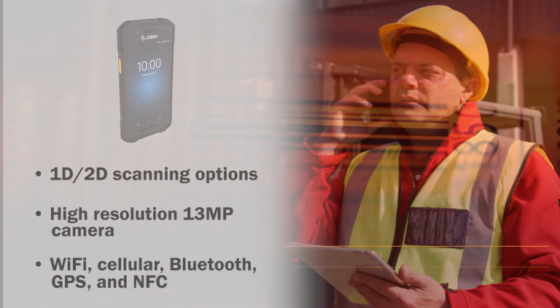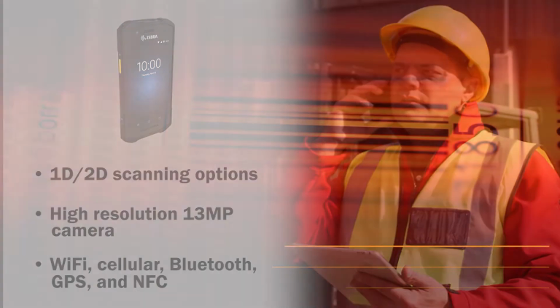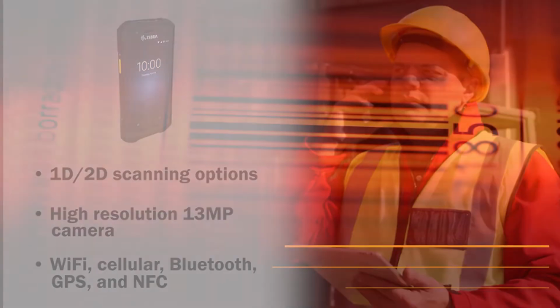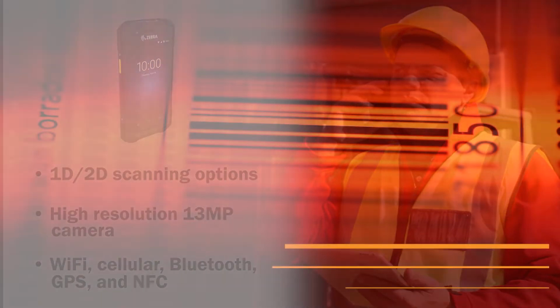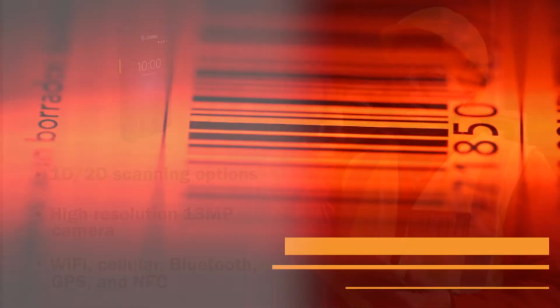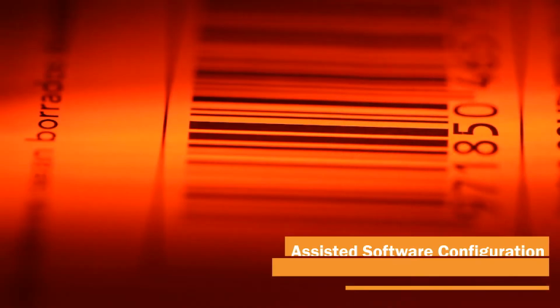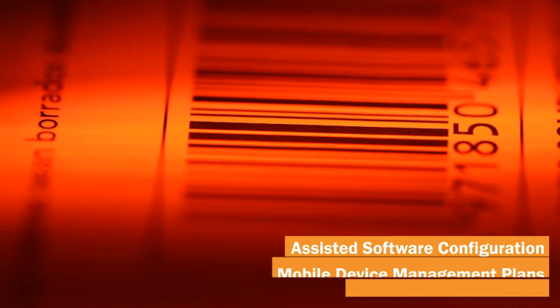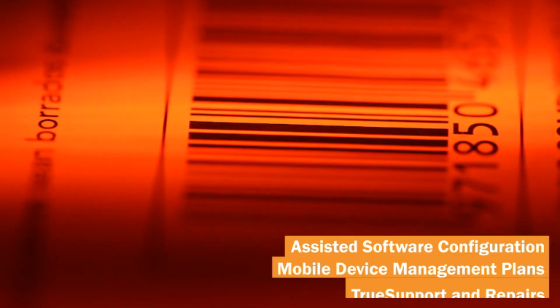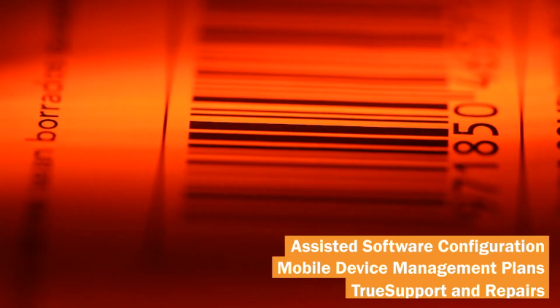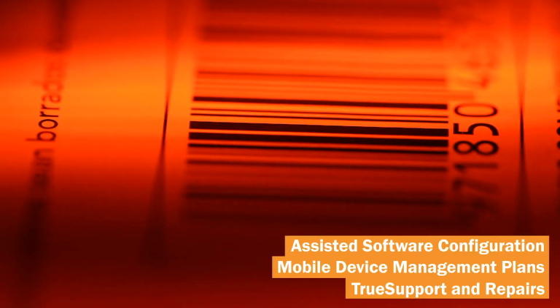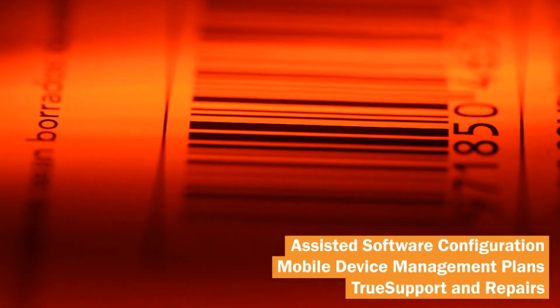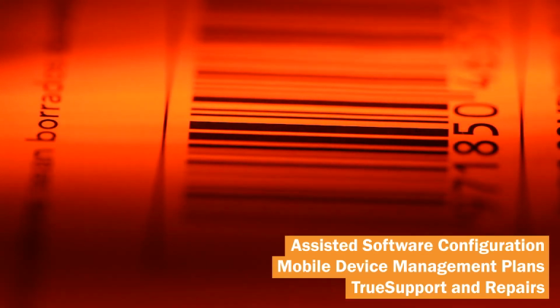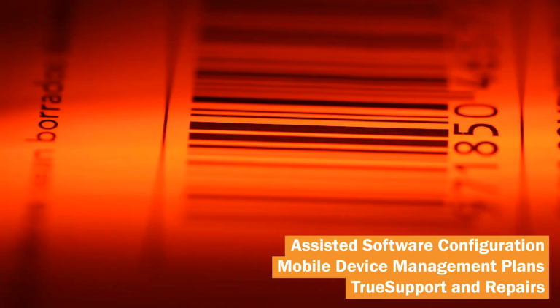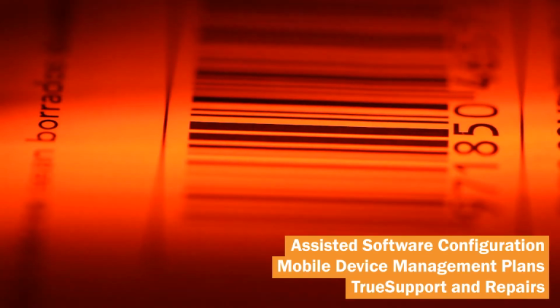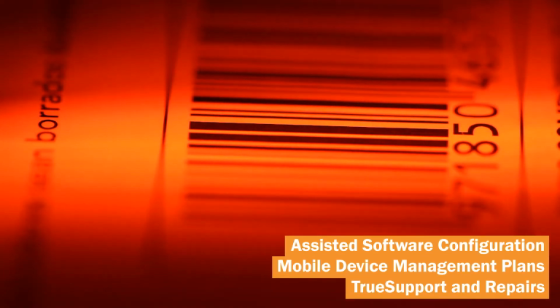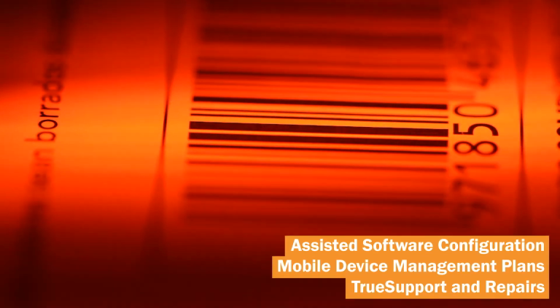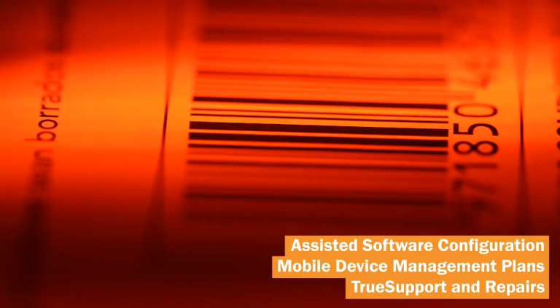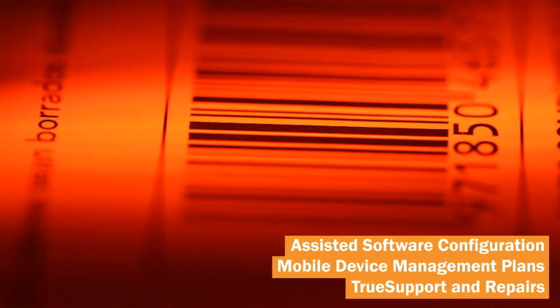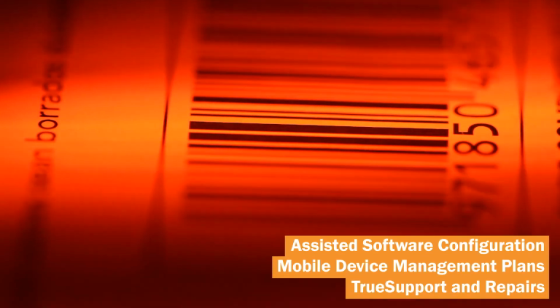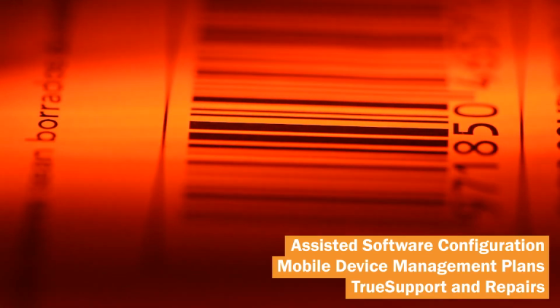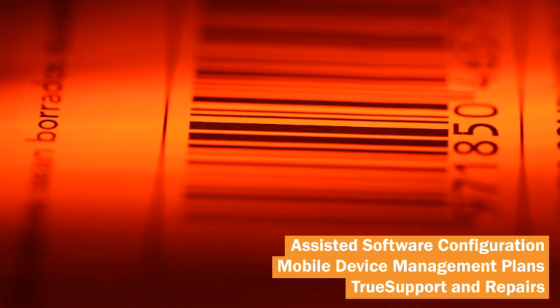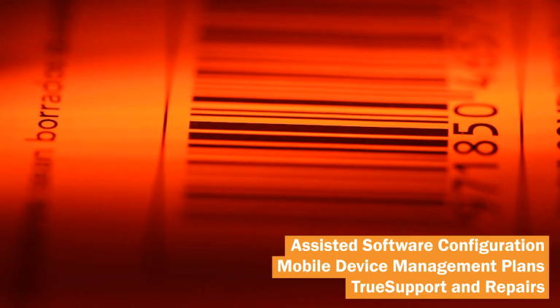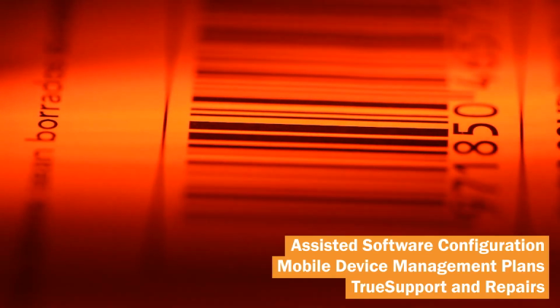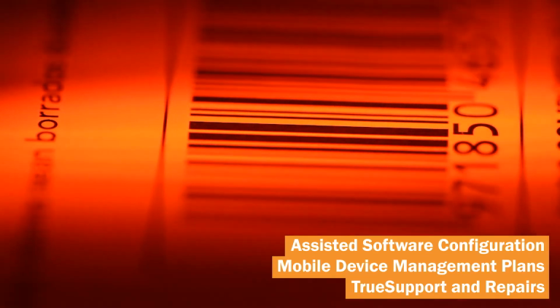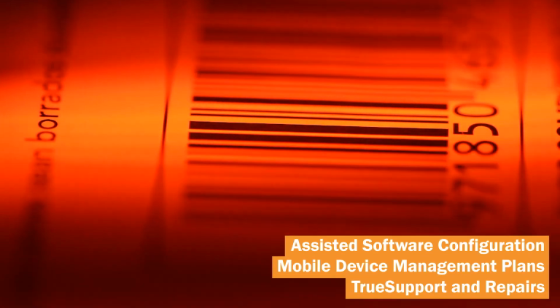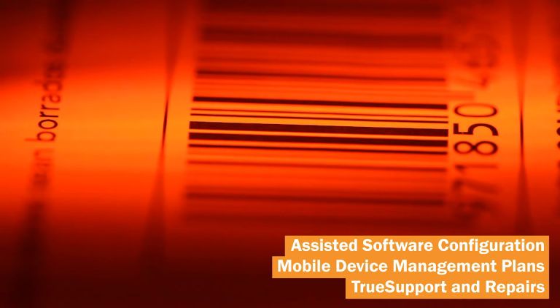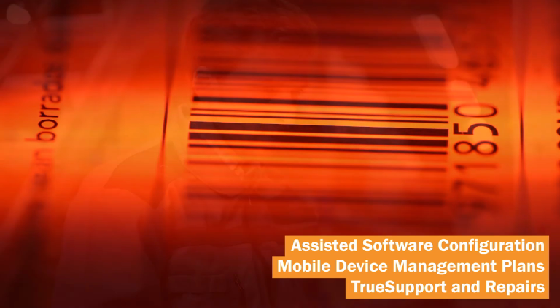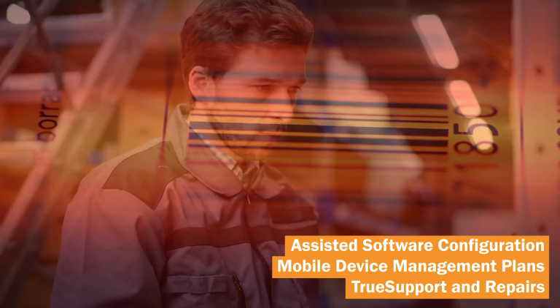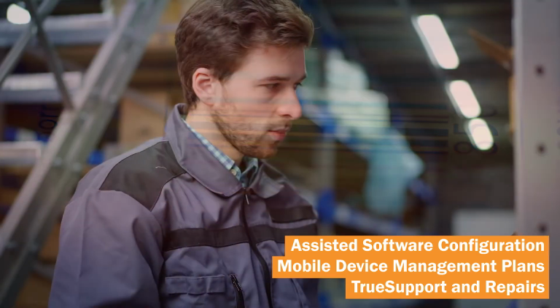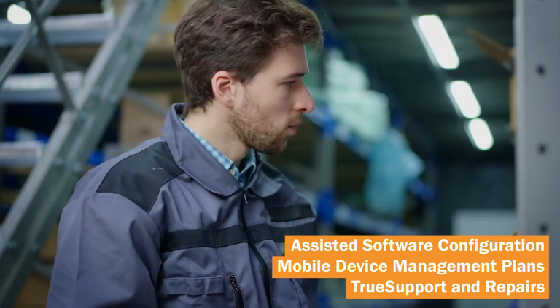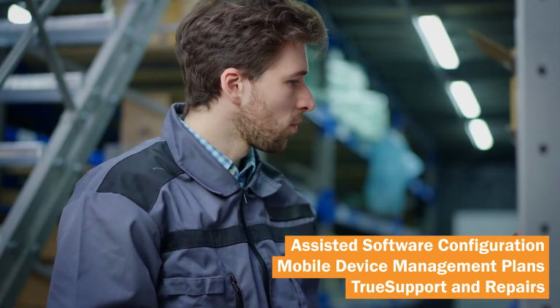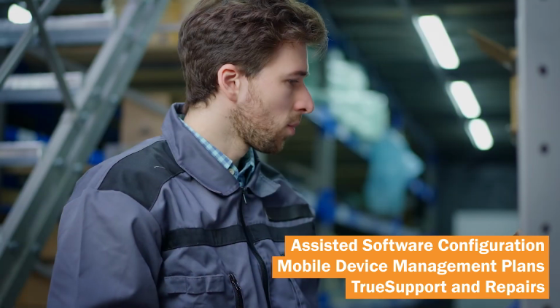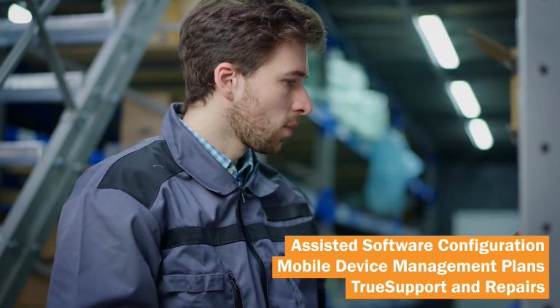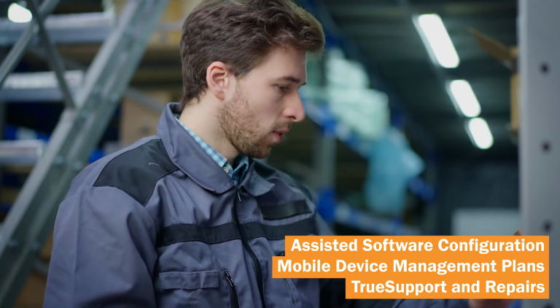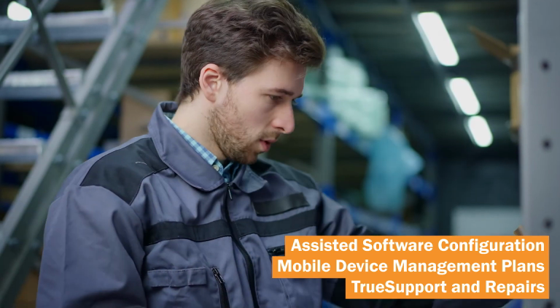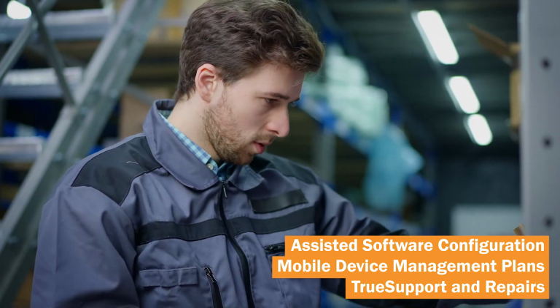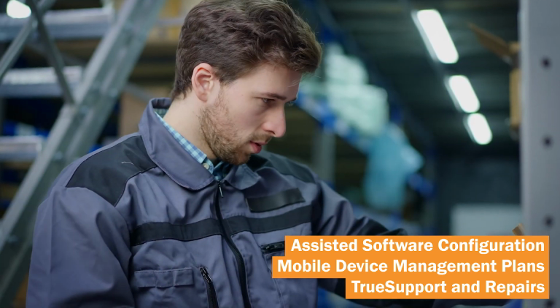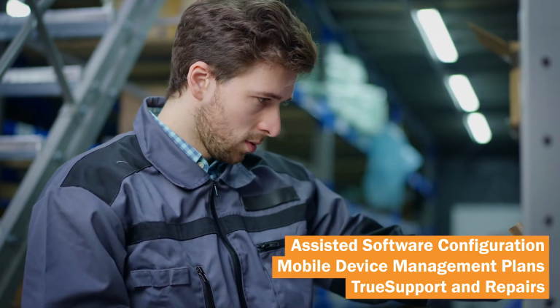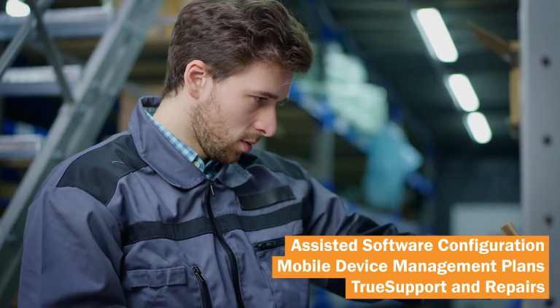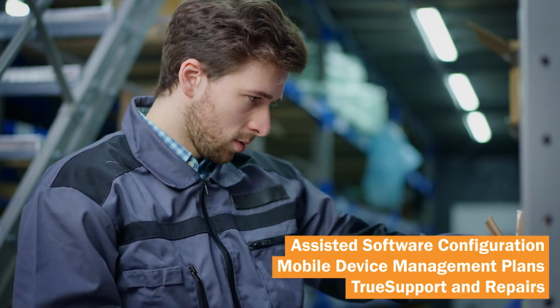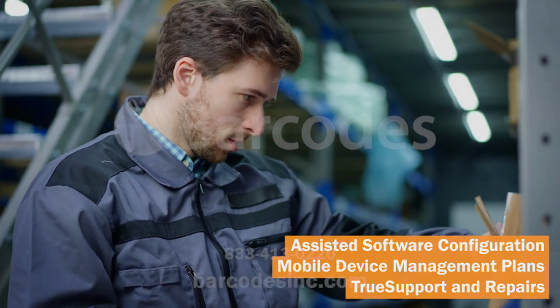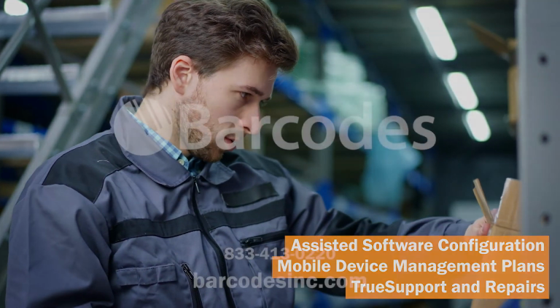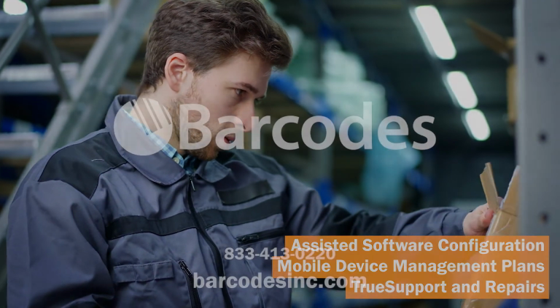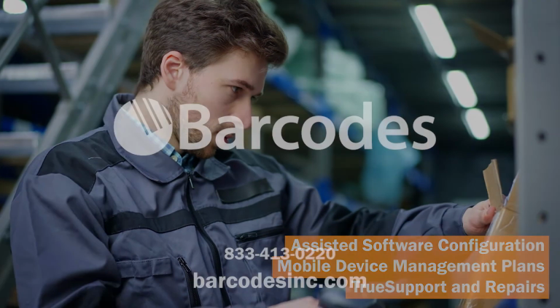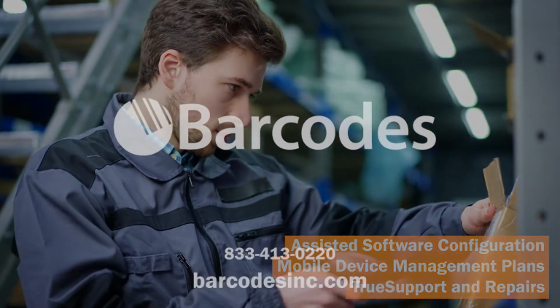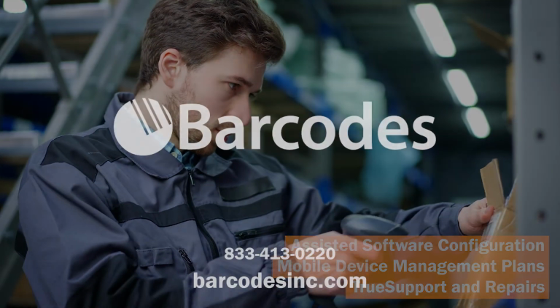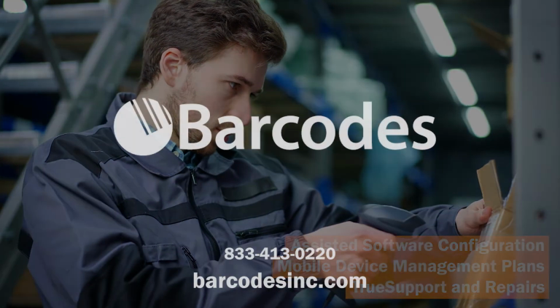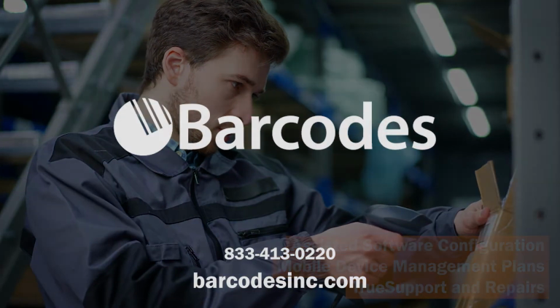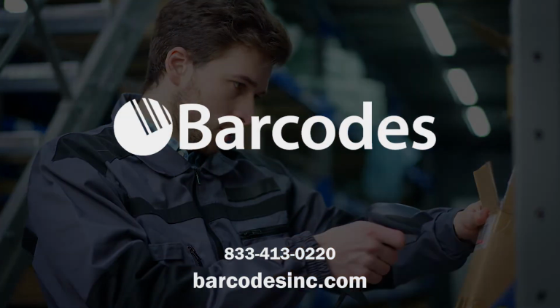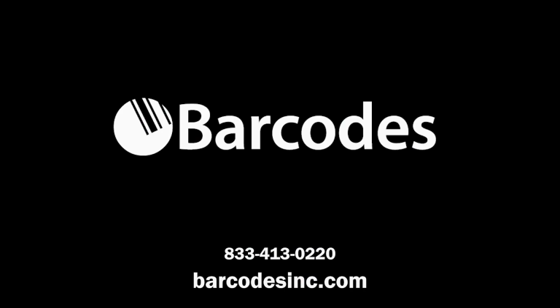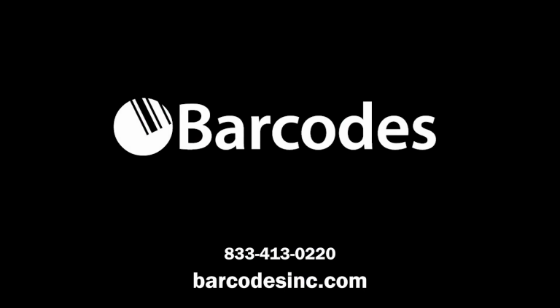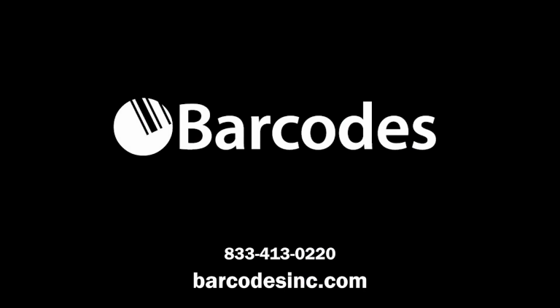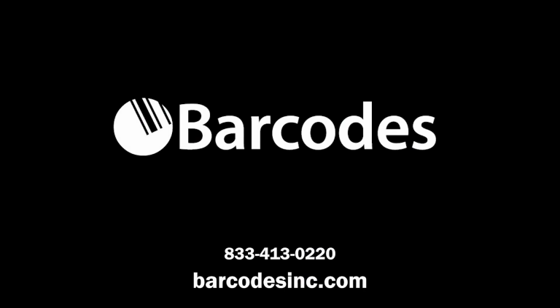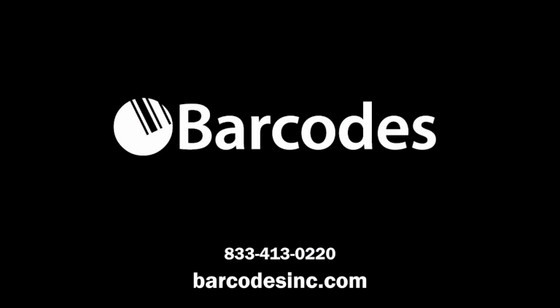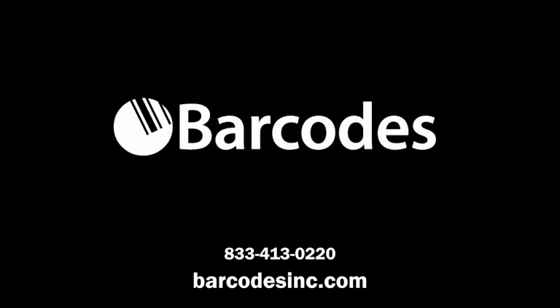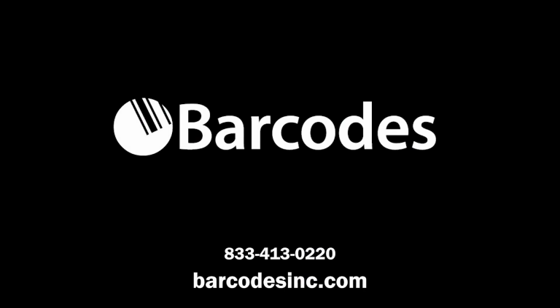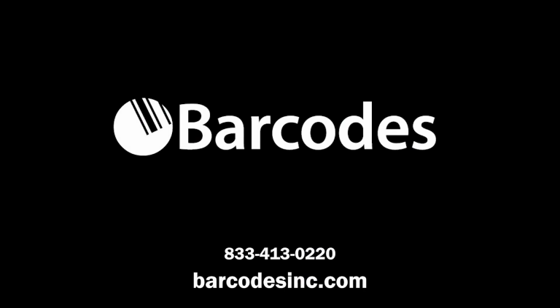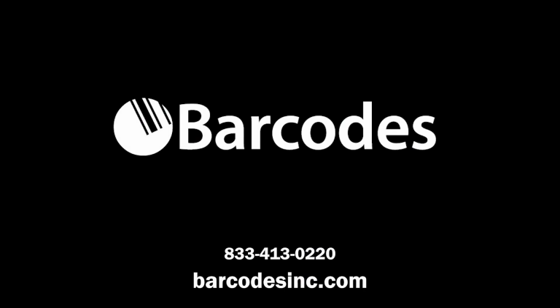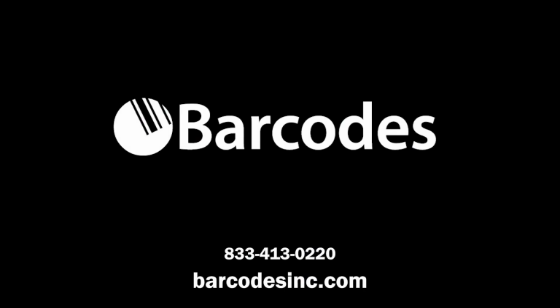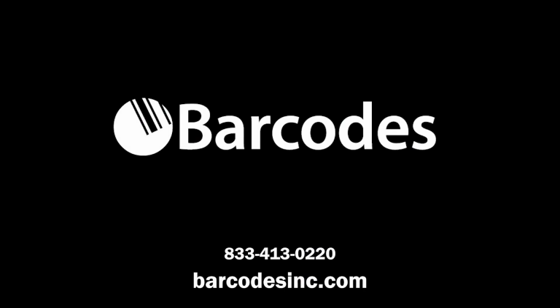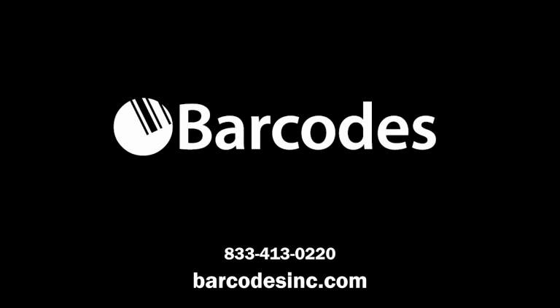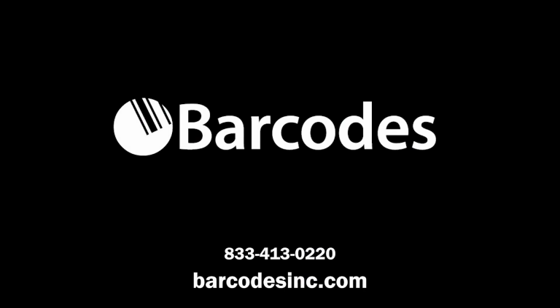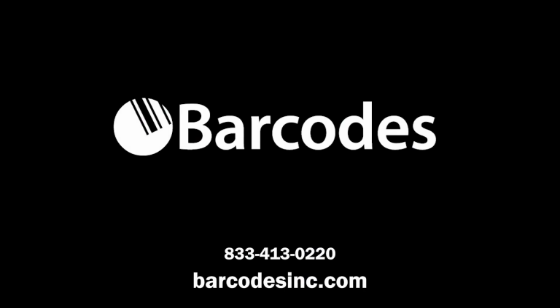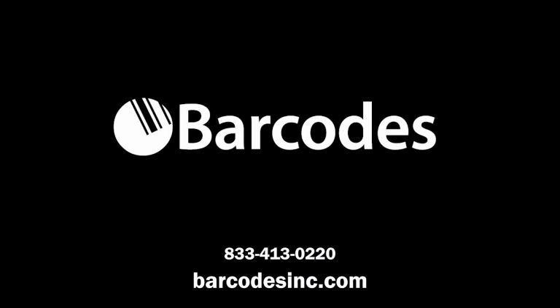Implement low-cost, reliable data capabilities with Barcode Zinc's managed services. Contact Barcode Zinc to get started.